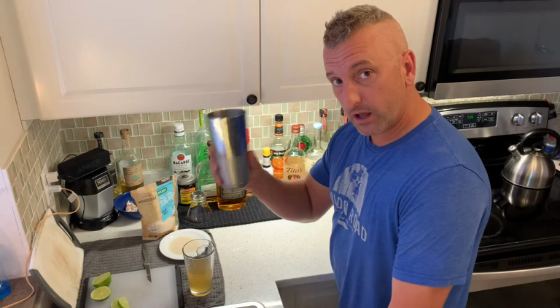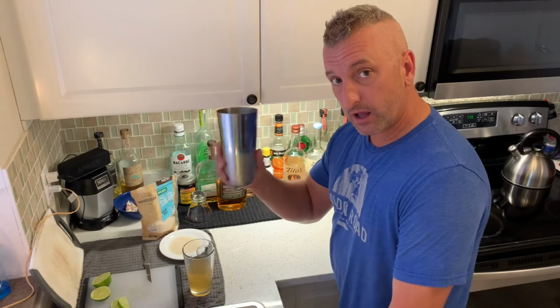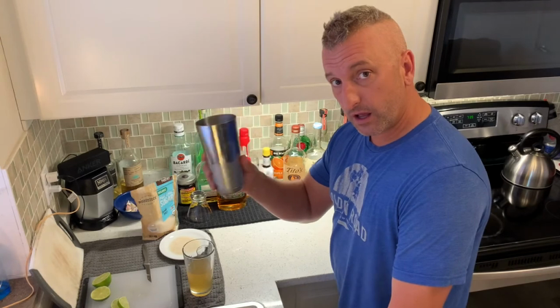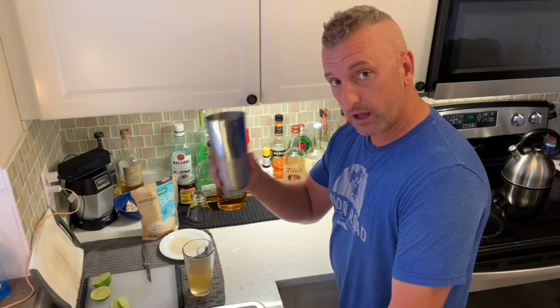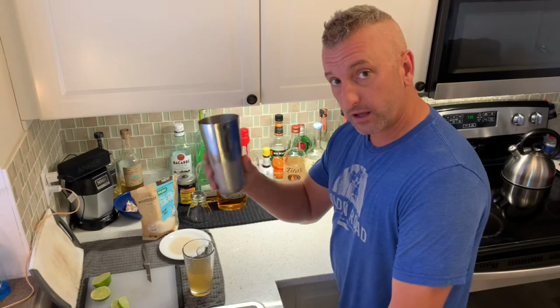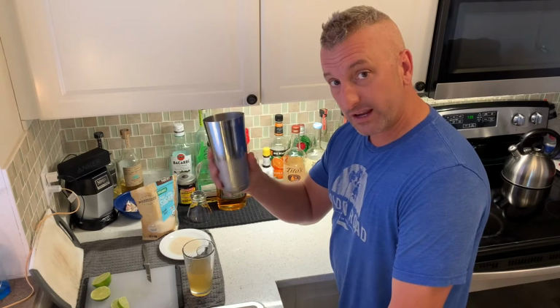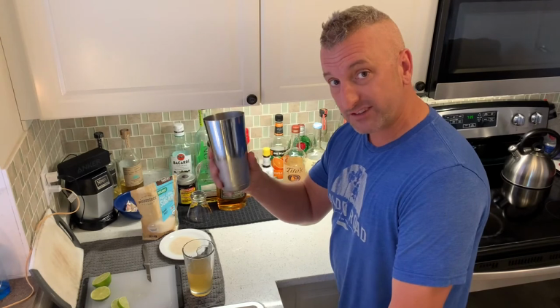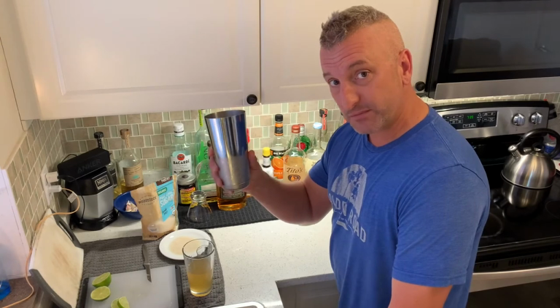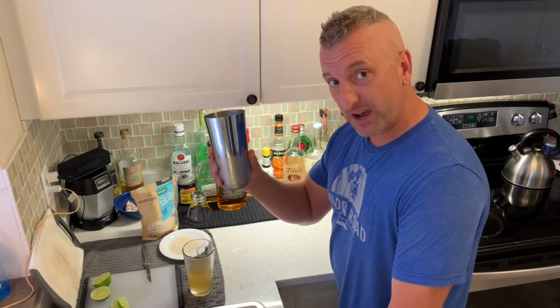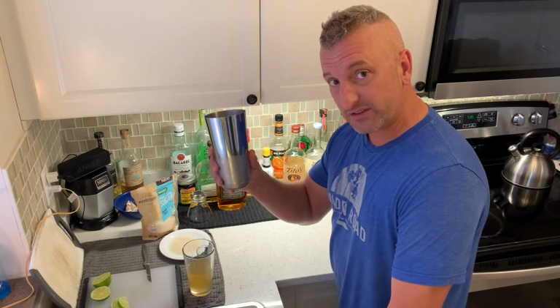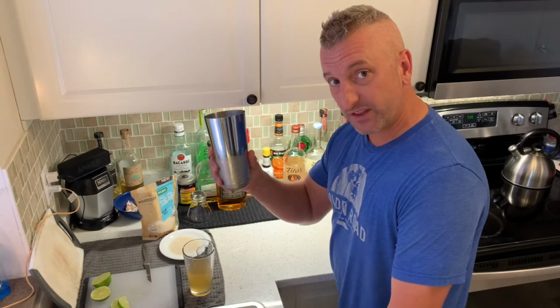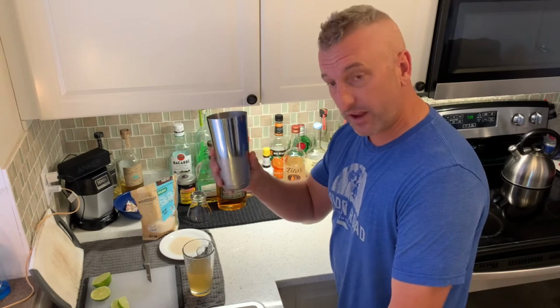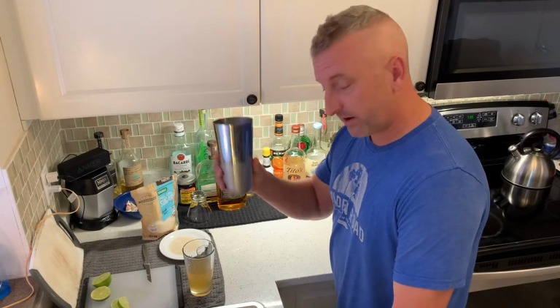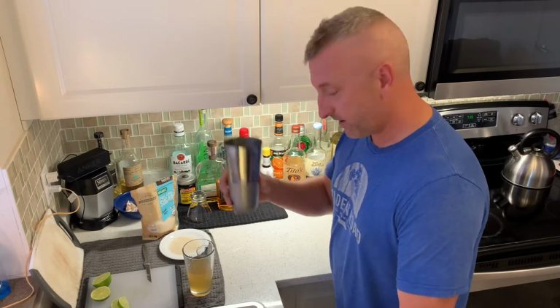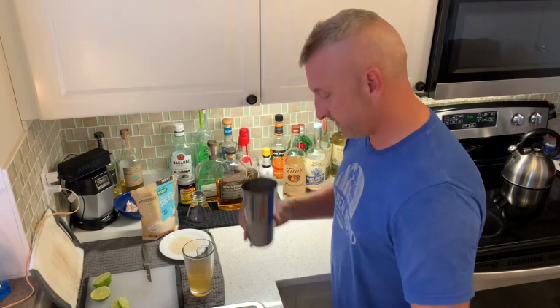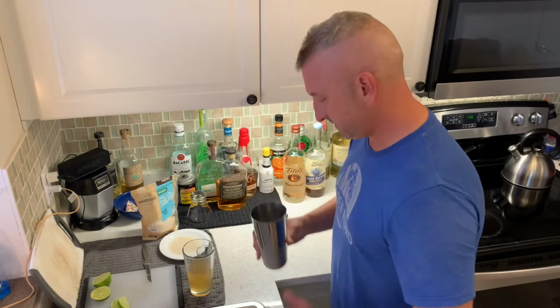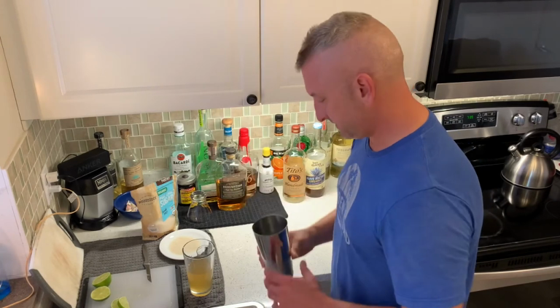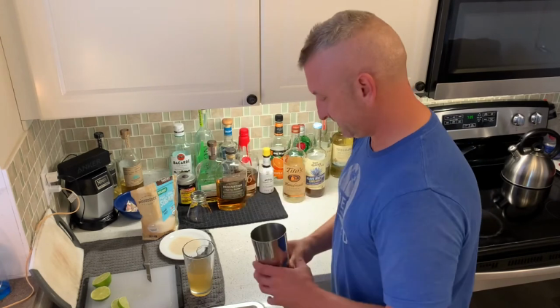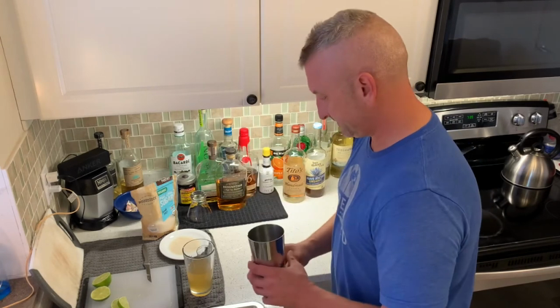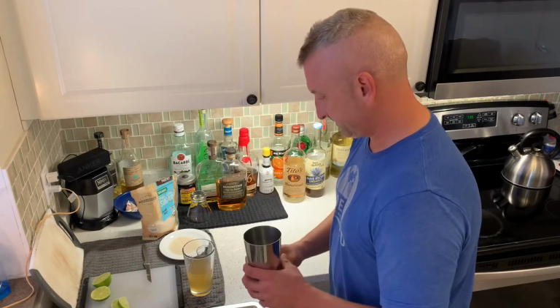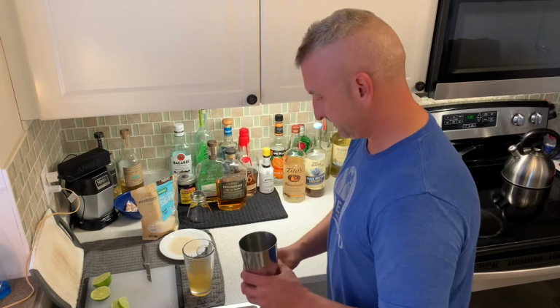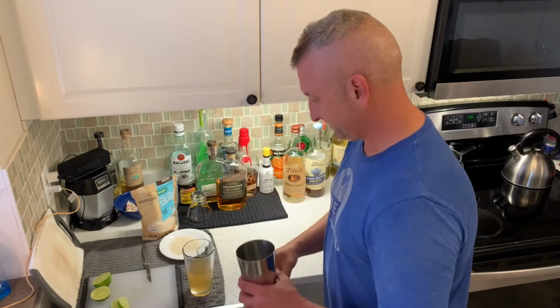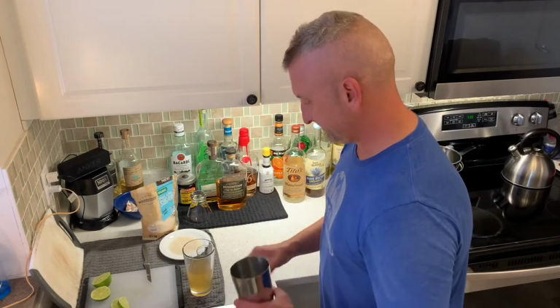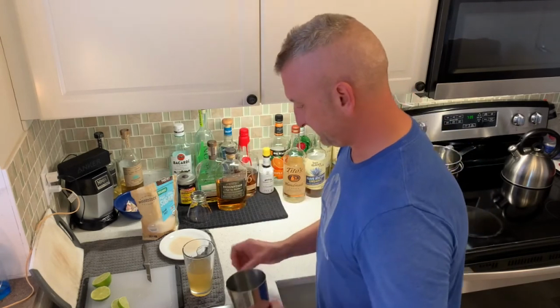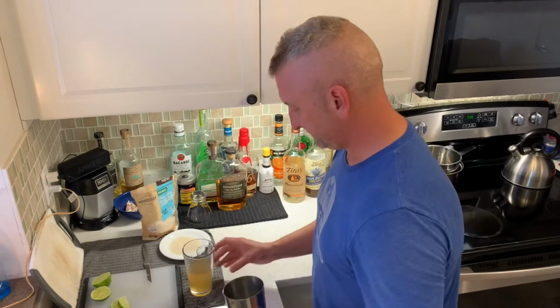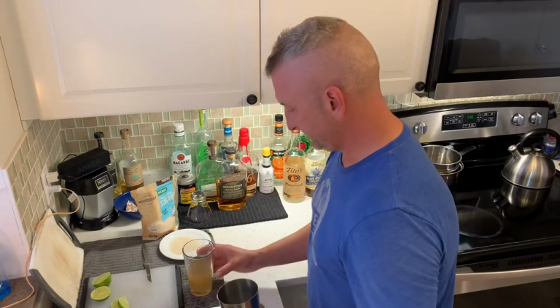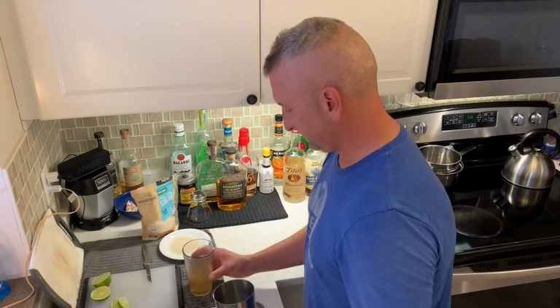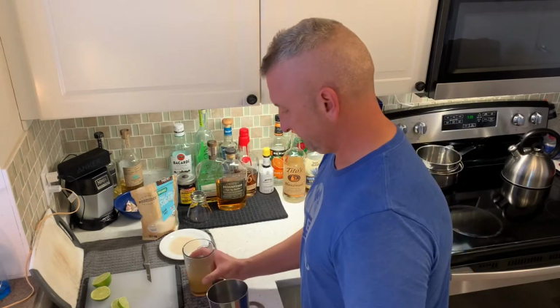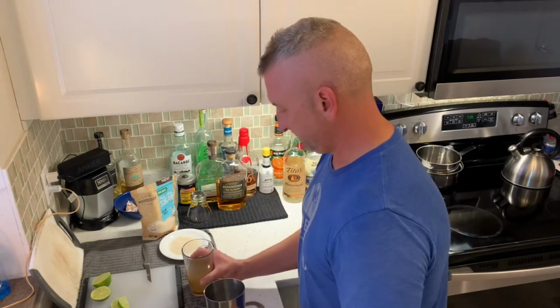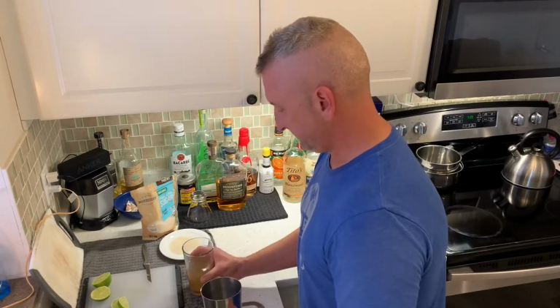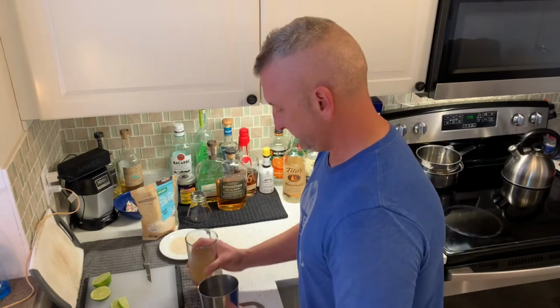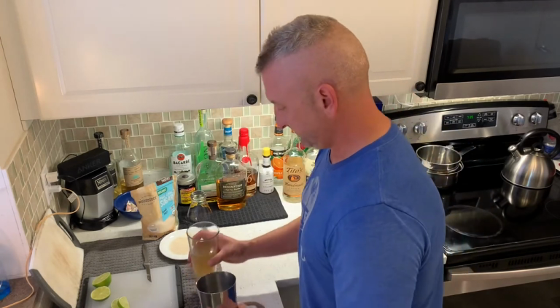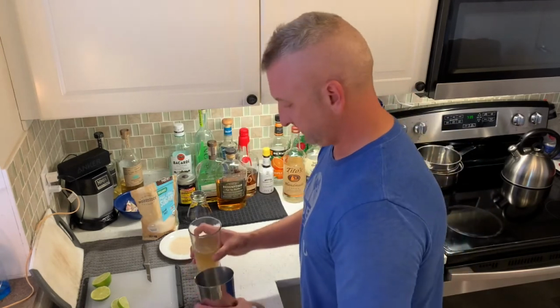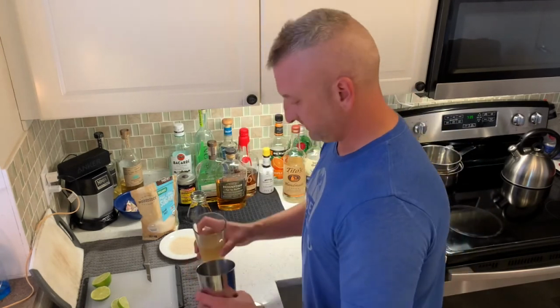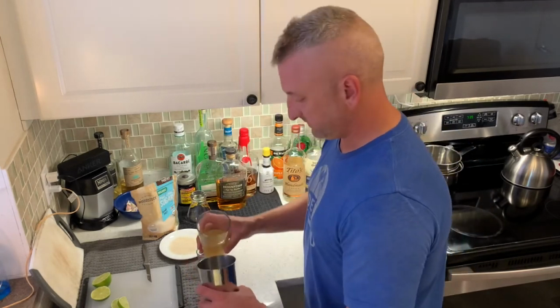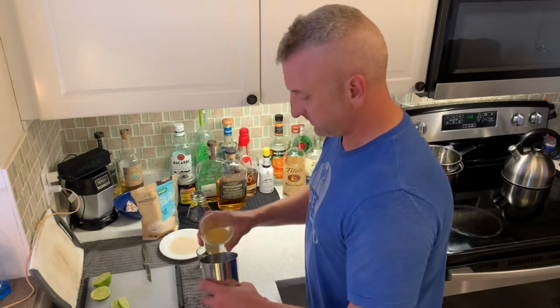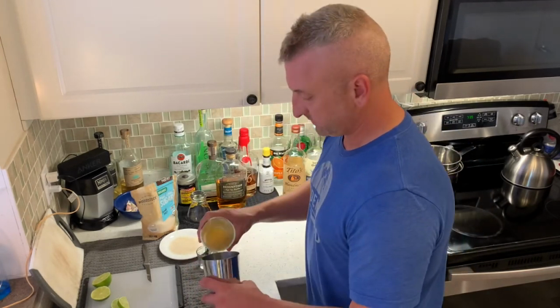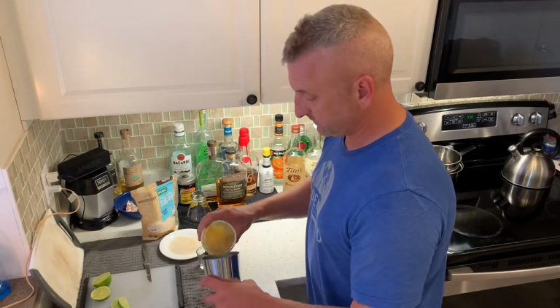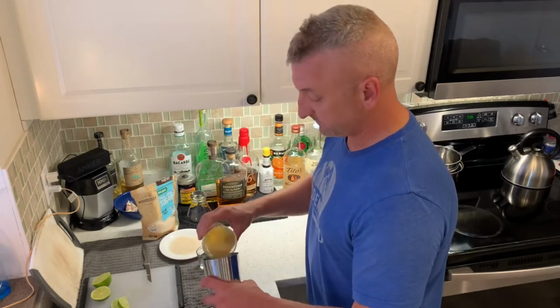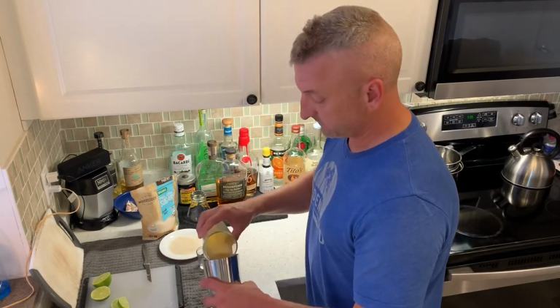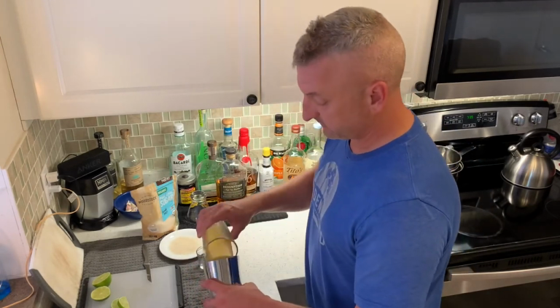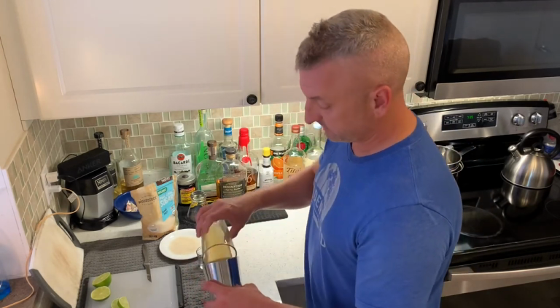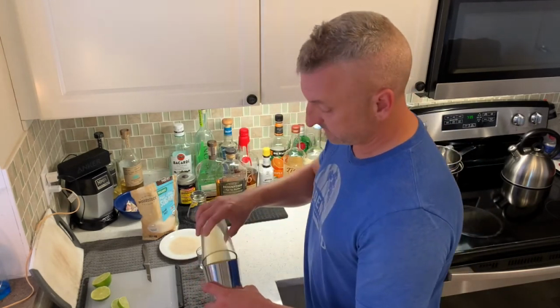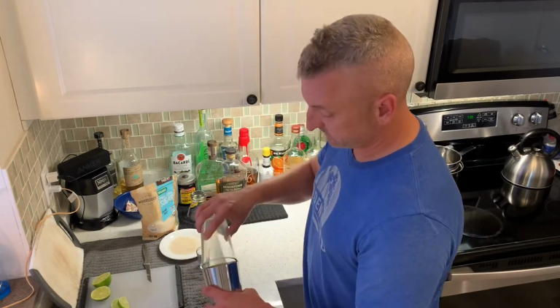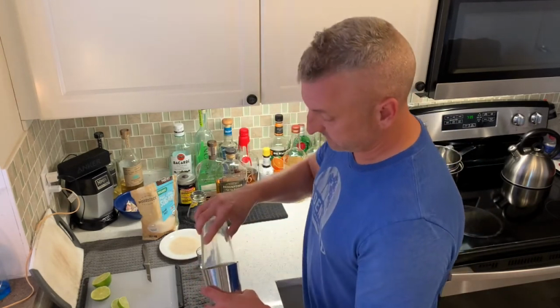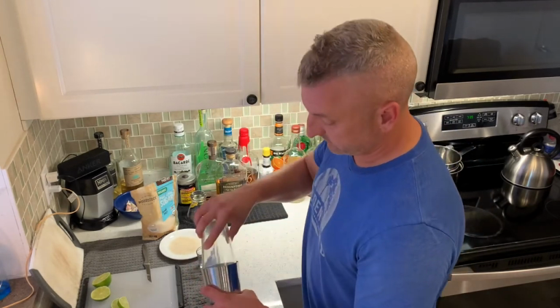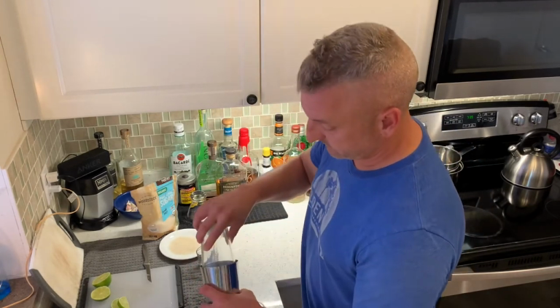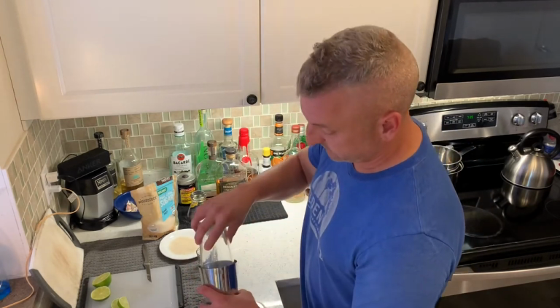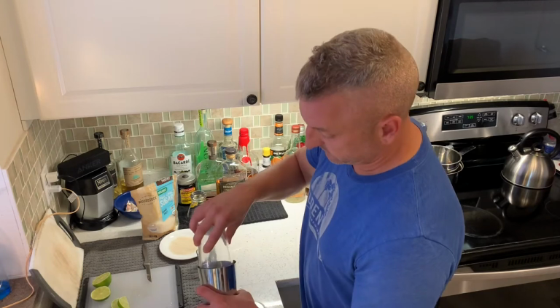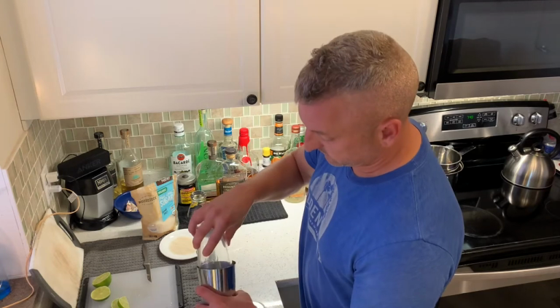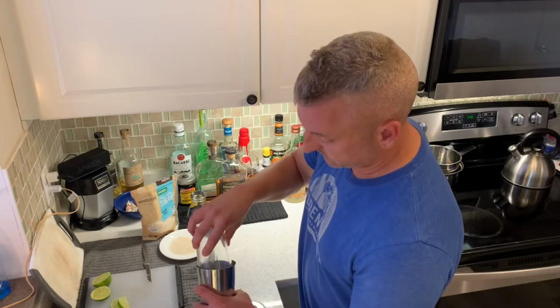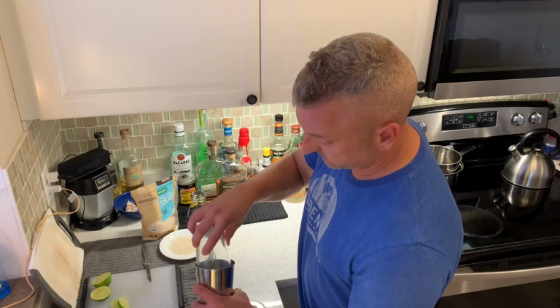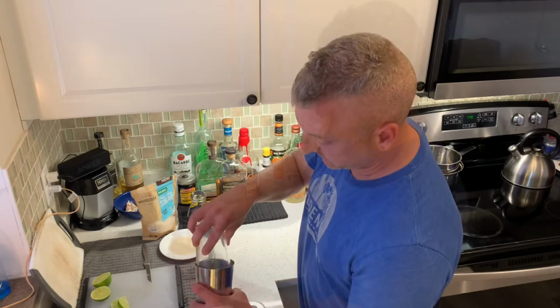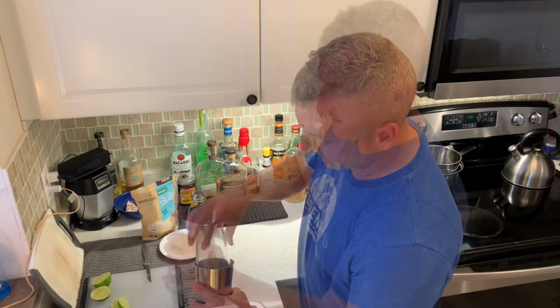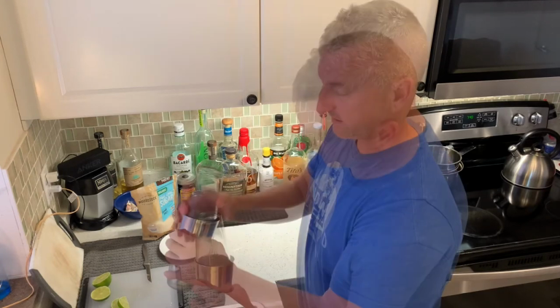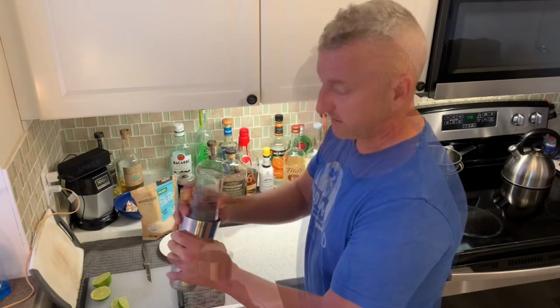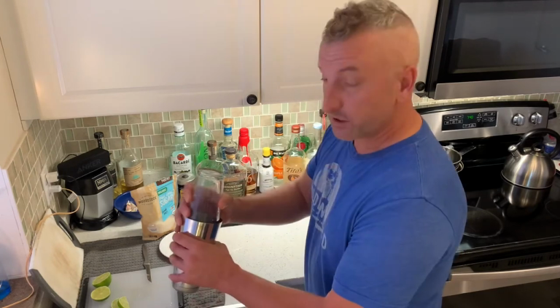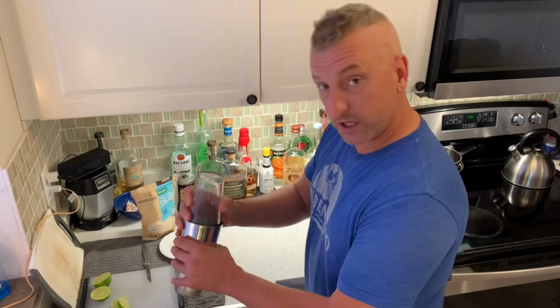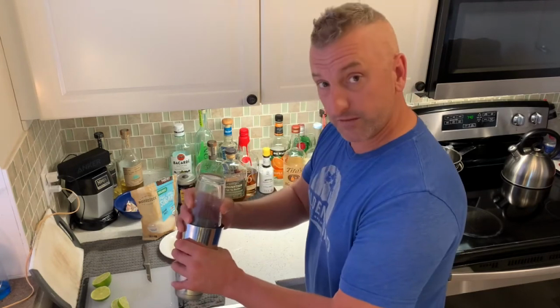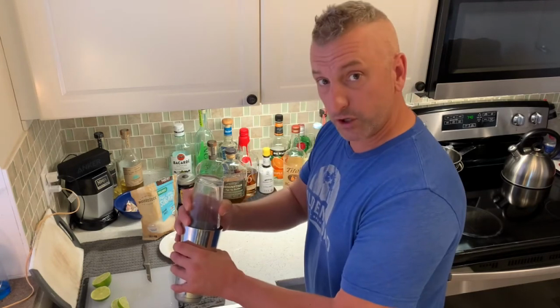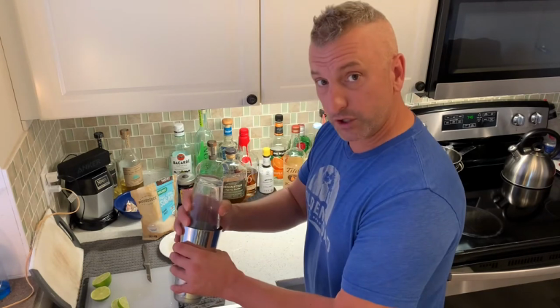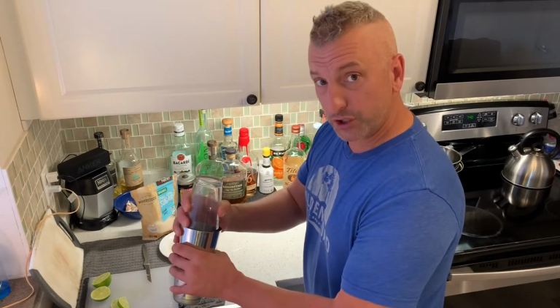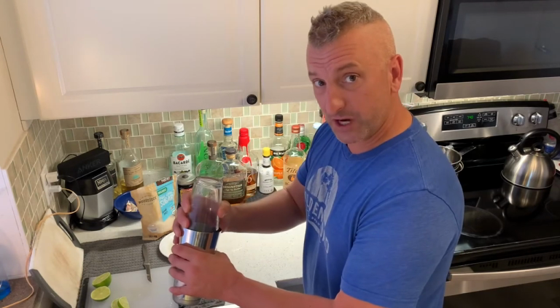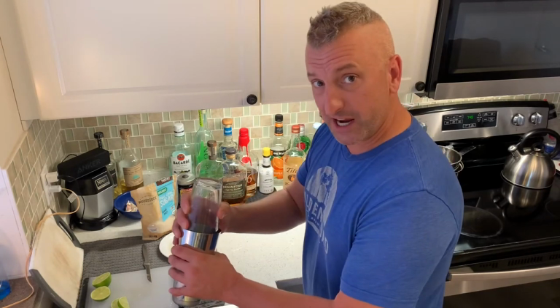I've got some ice in there. Give it a good shake.